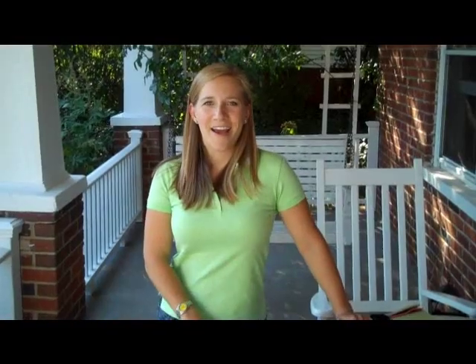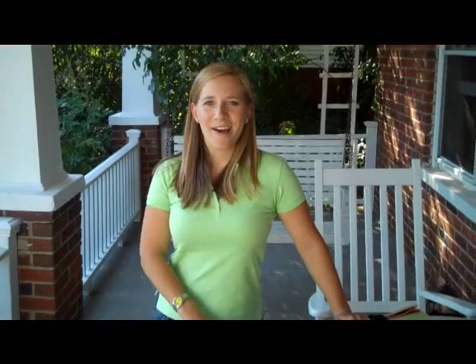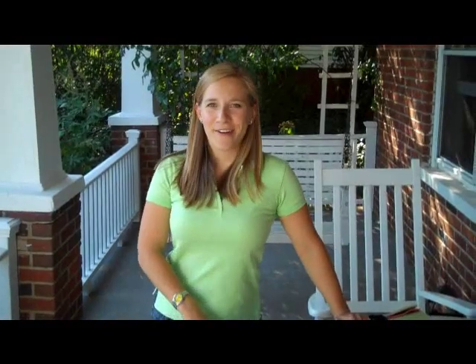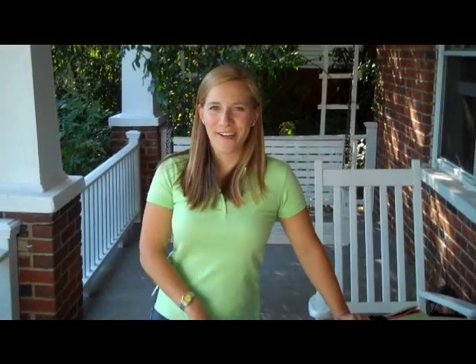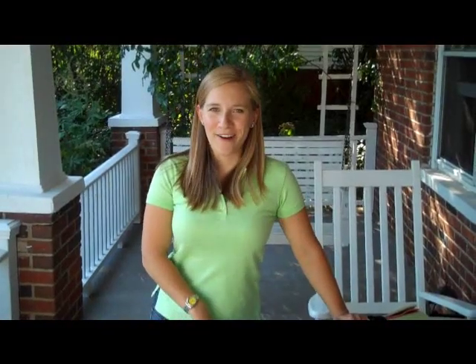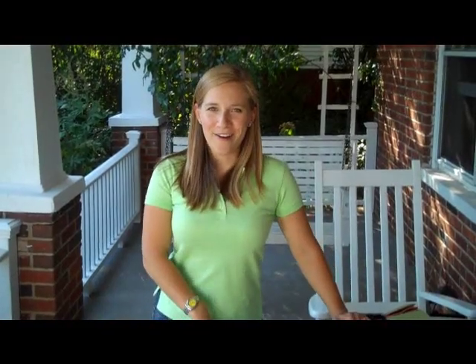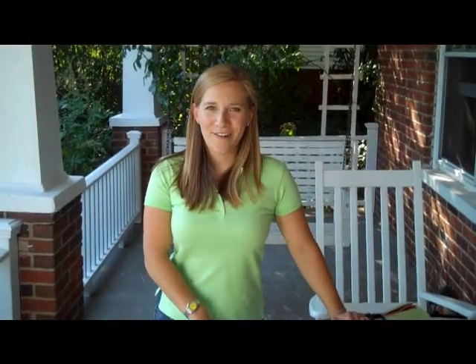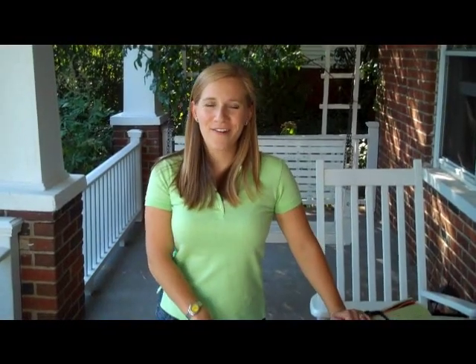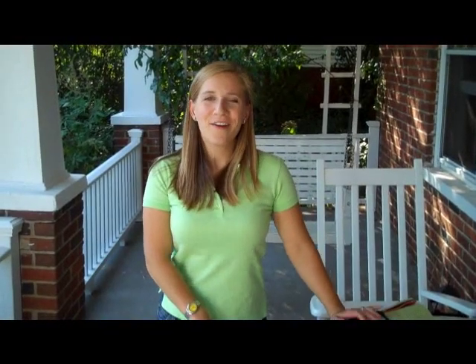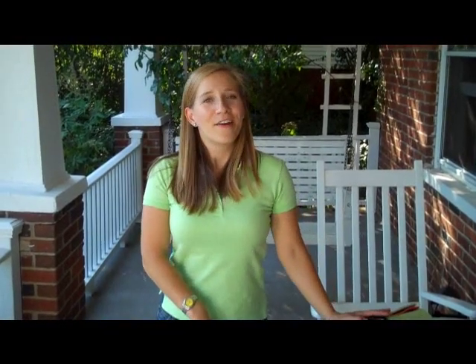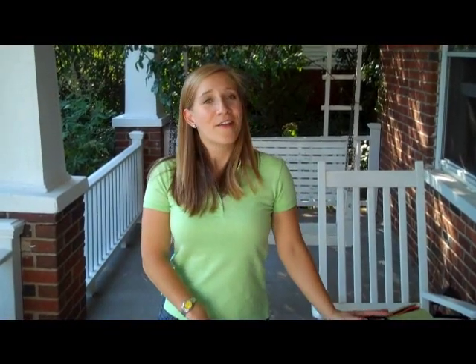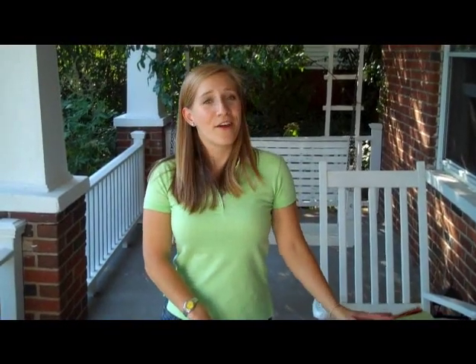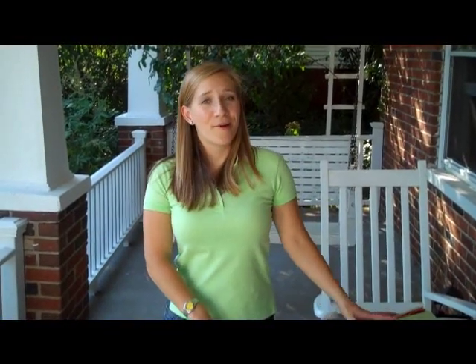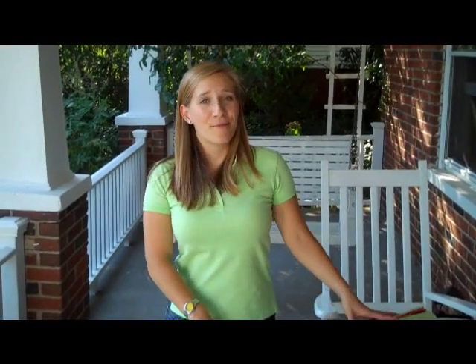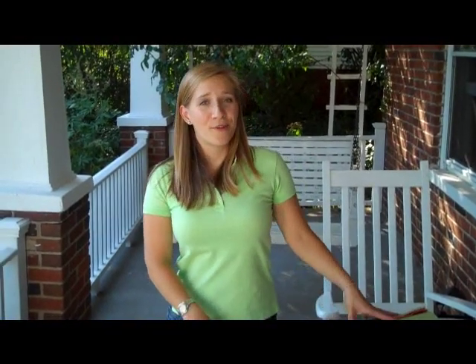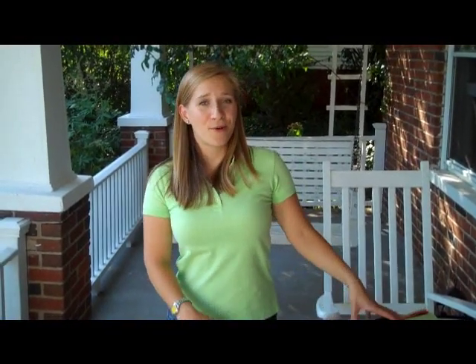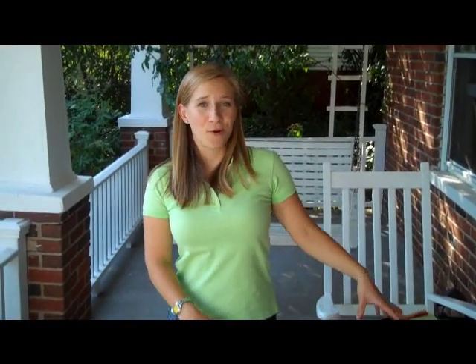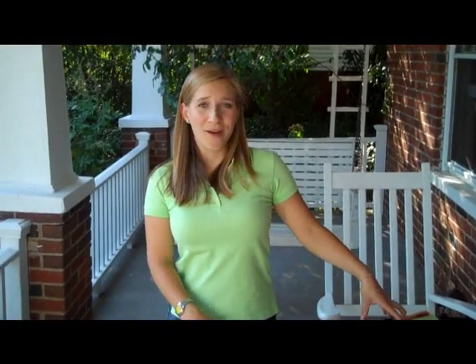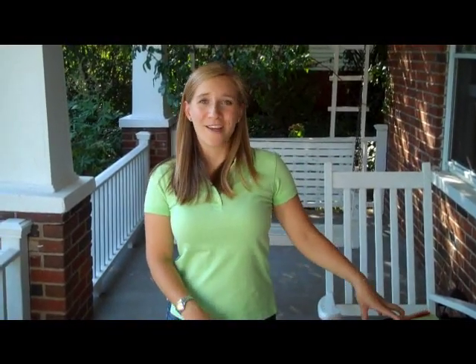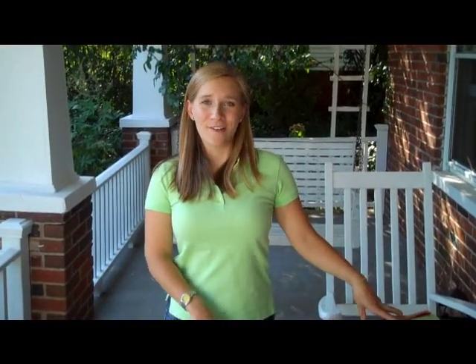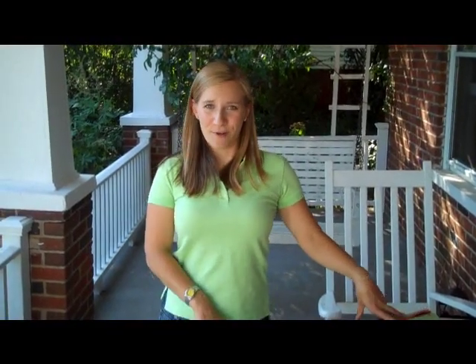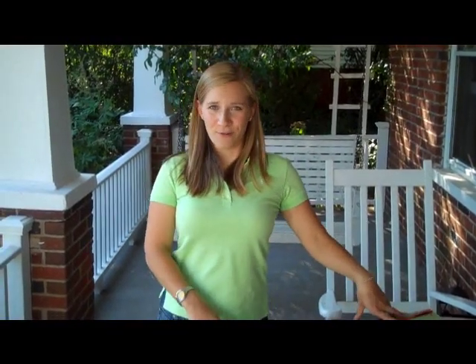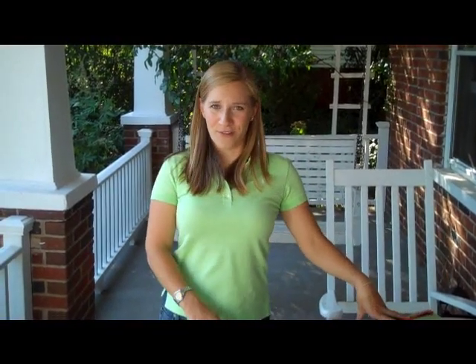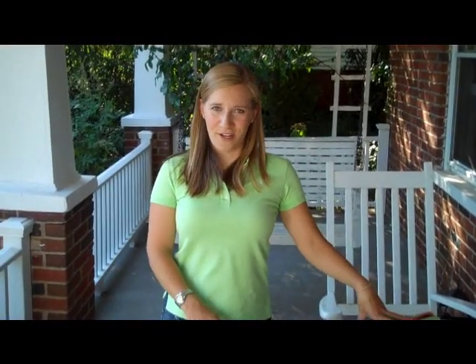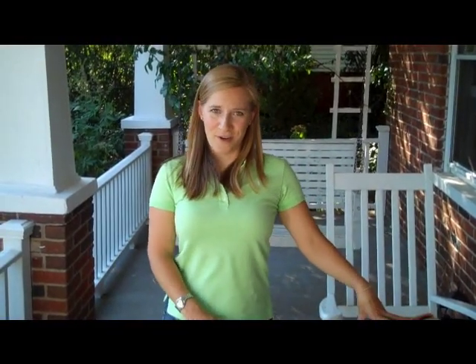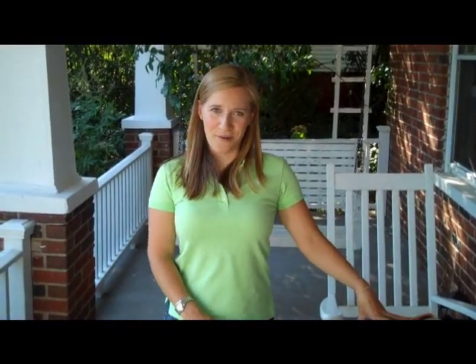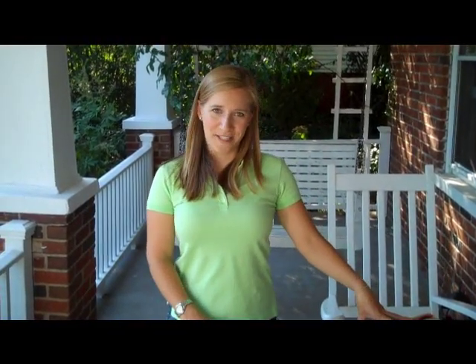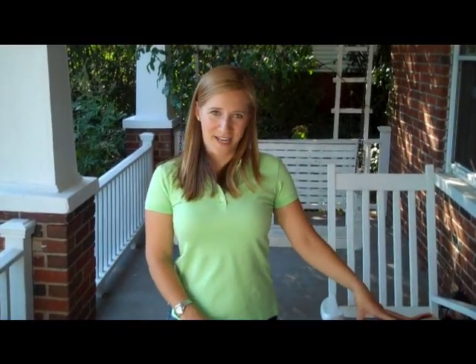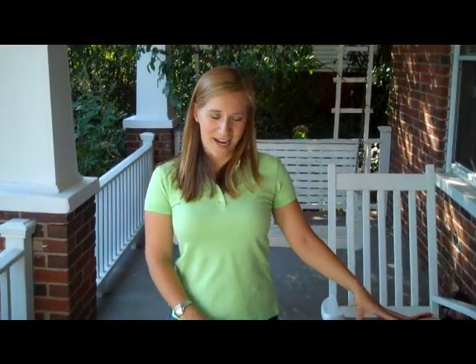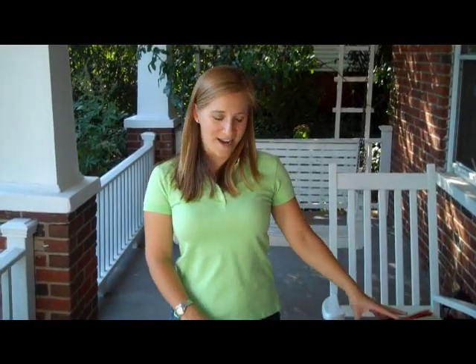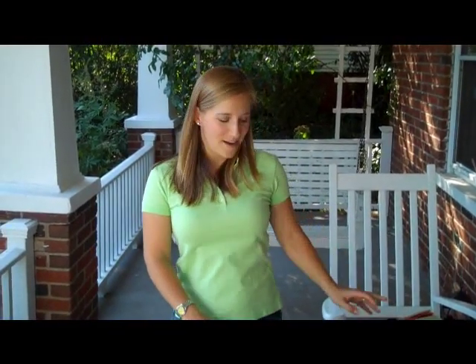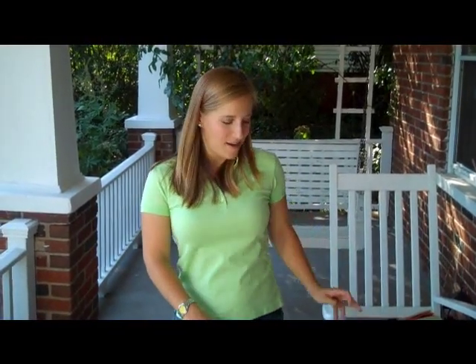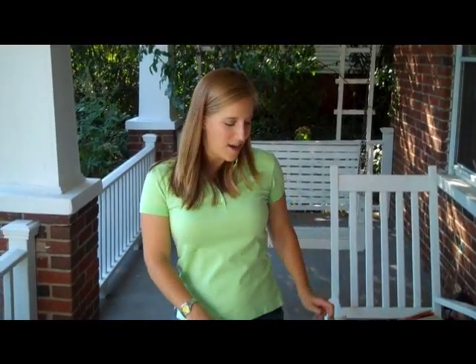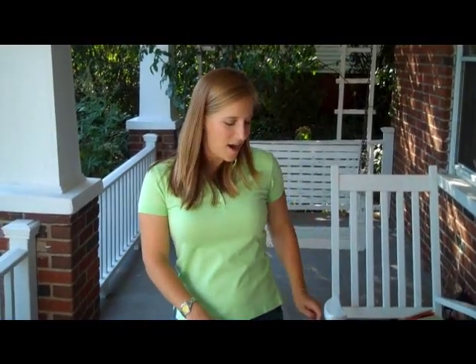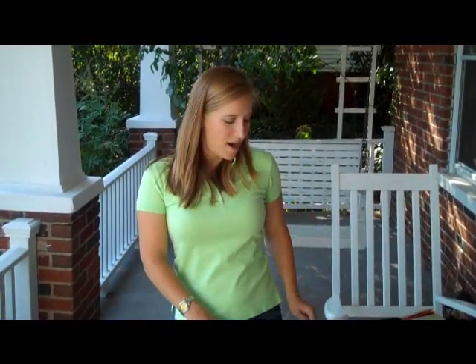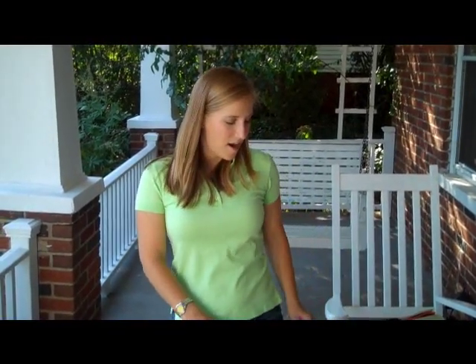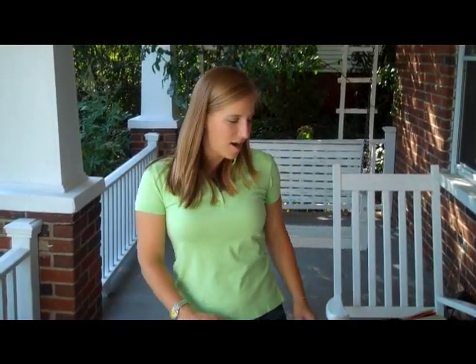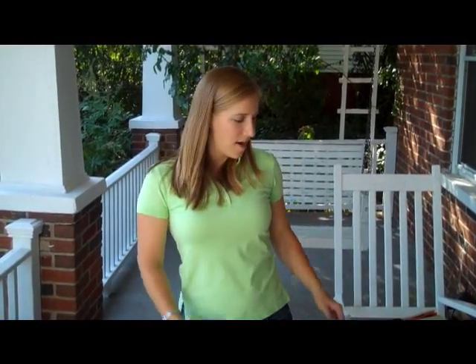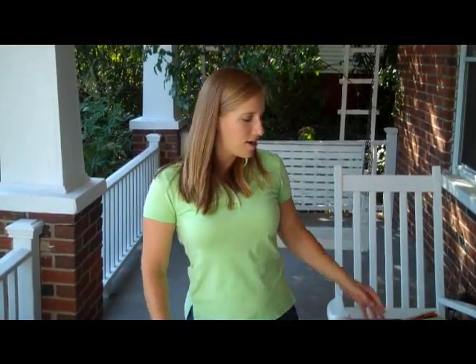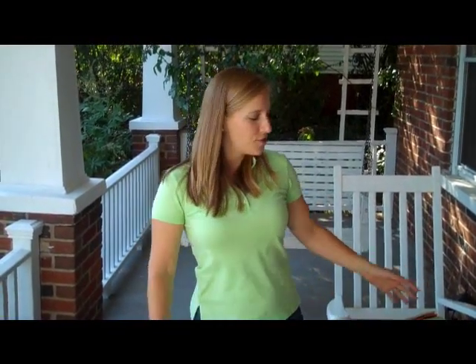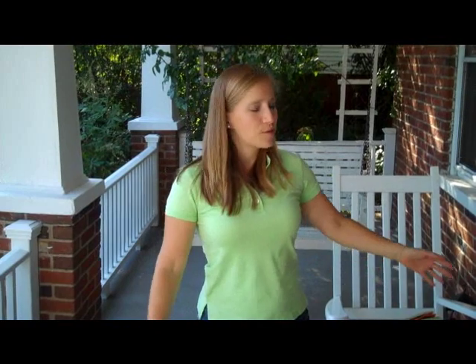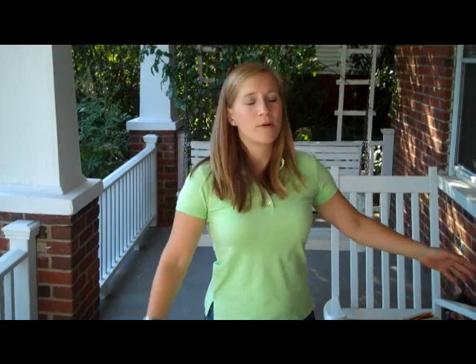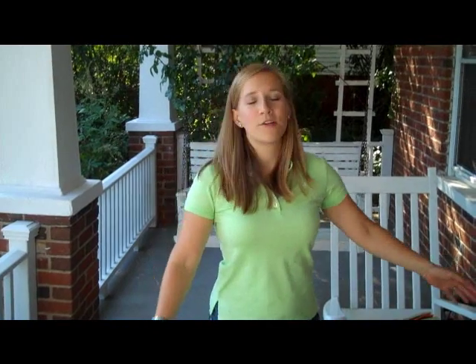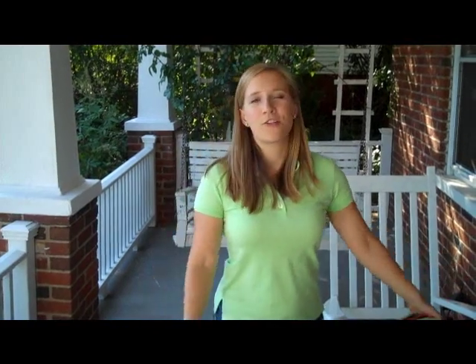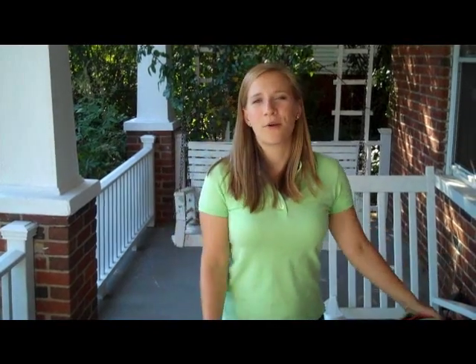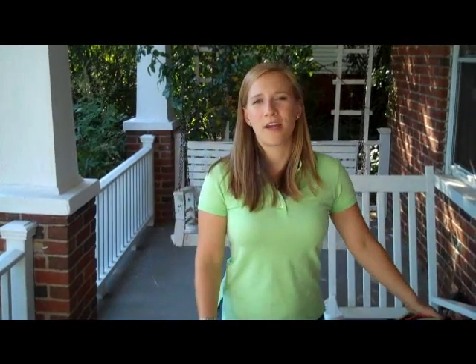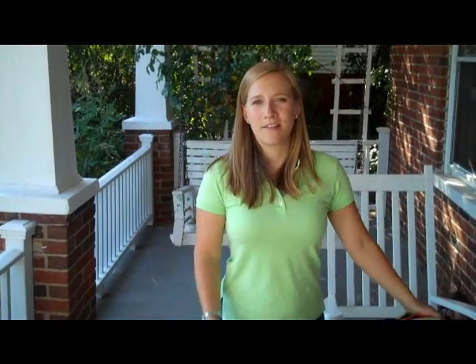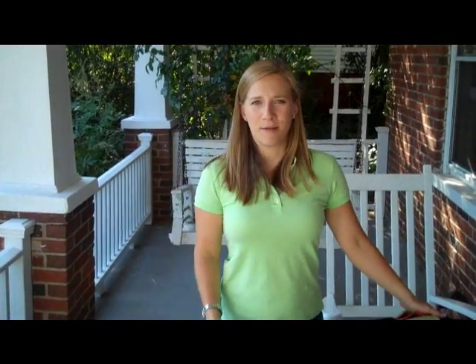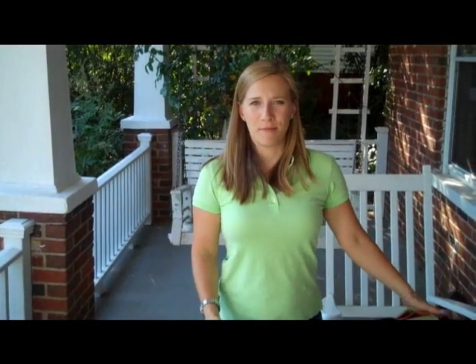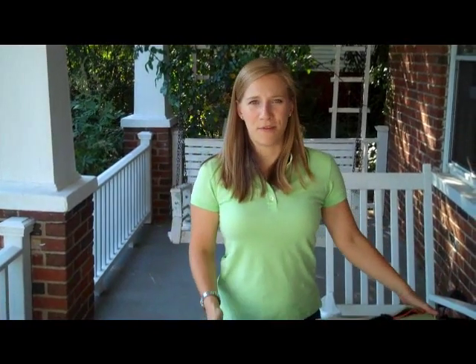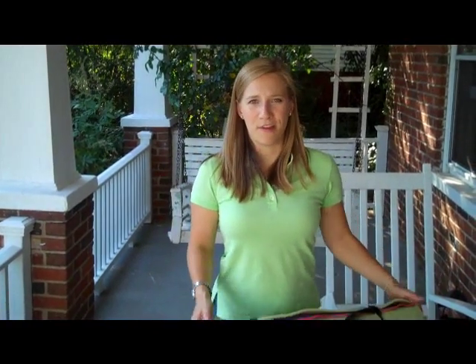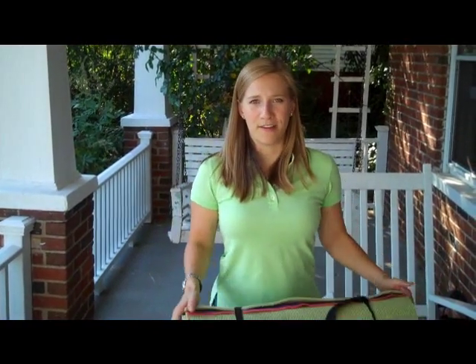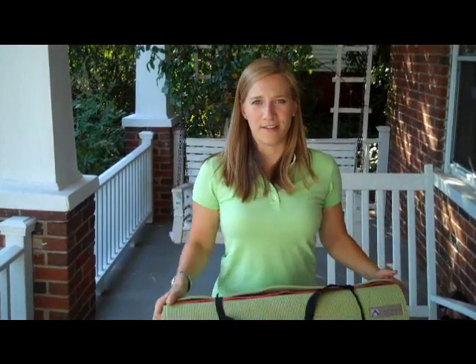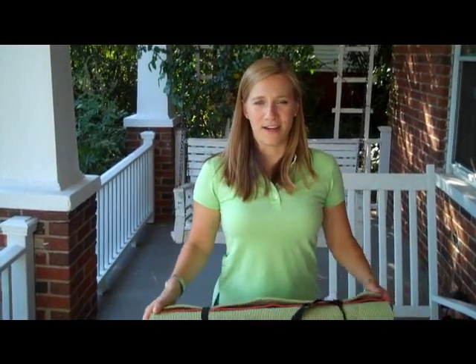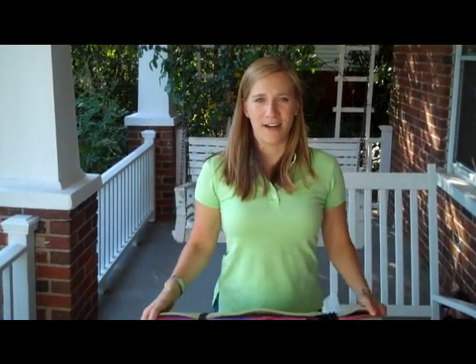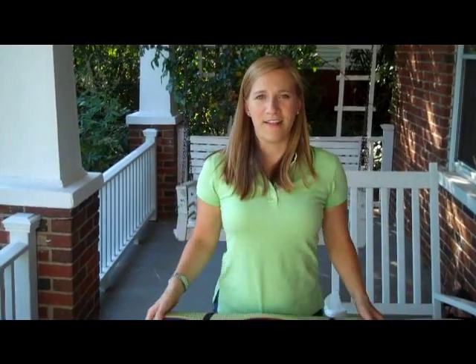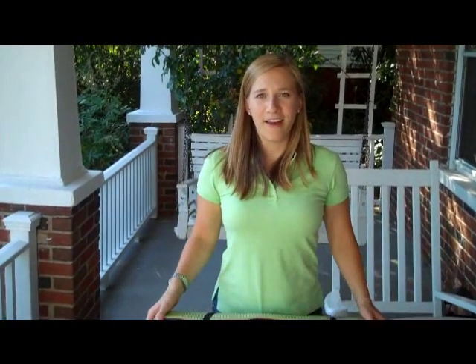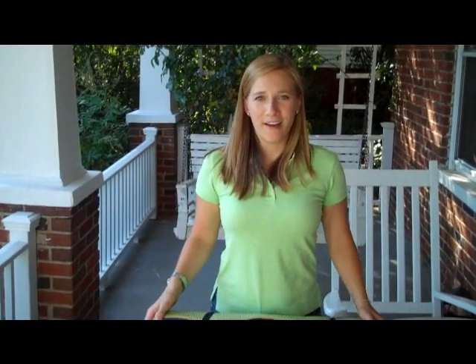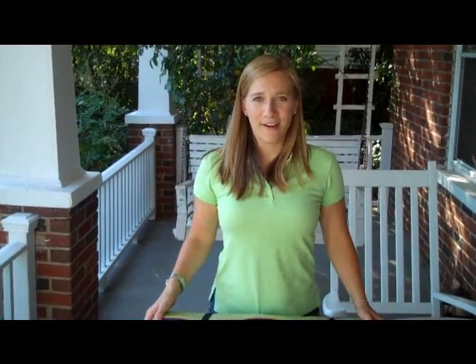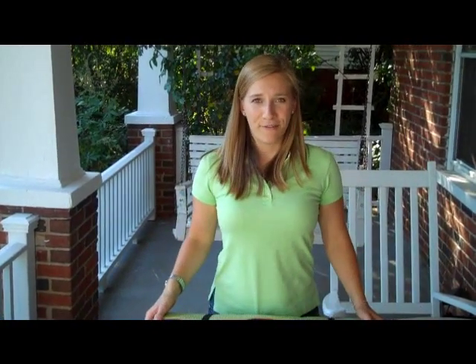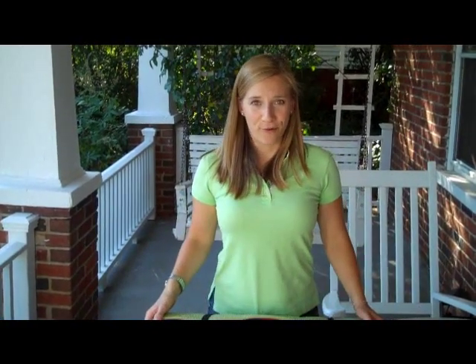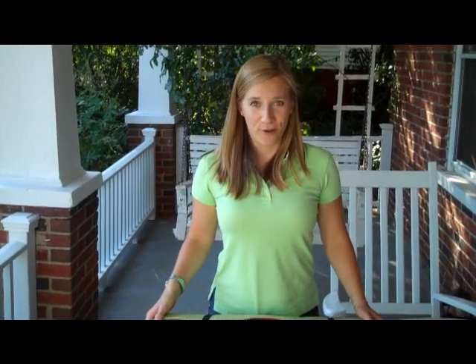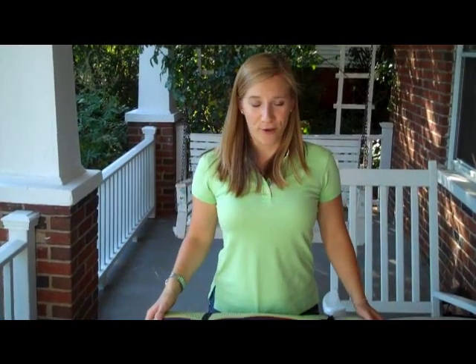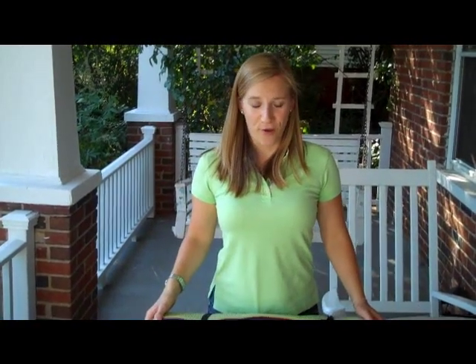Howdy y'all! Thought I would do a quick yoga video today. I just wanted to showcase some of the things that I like for yoga.